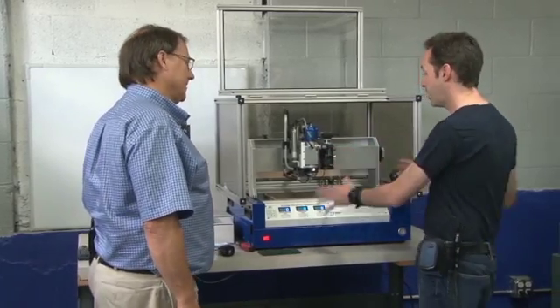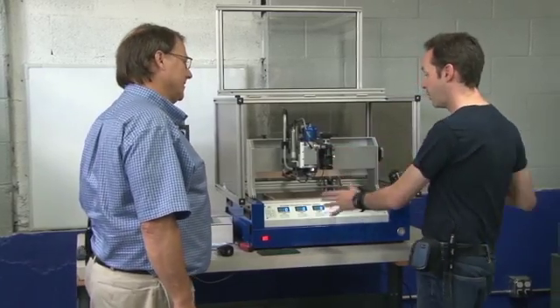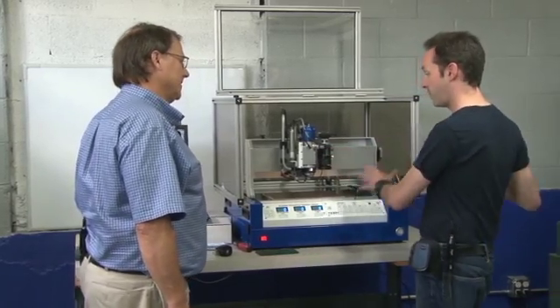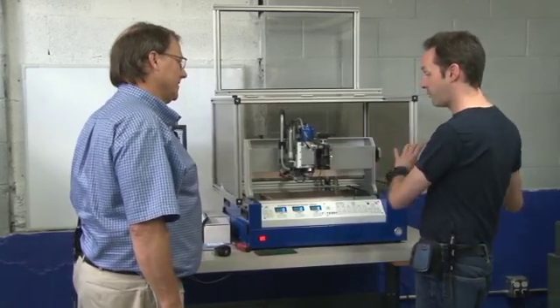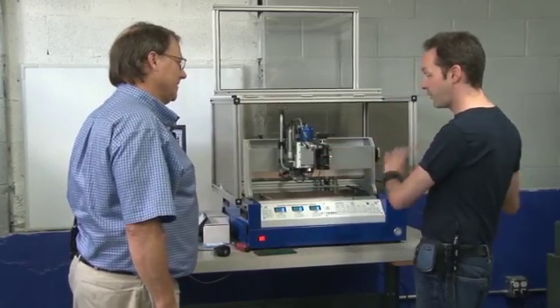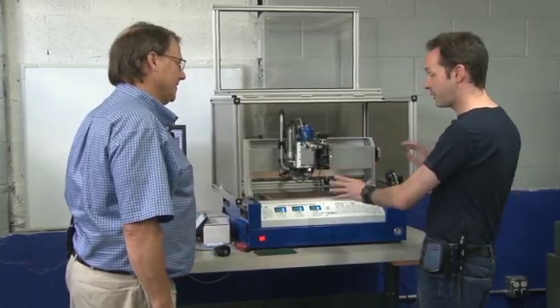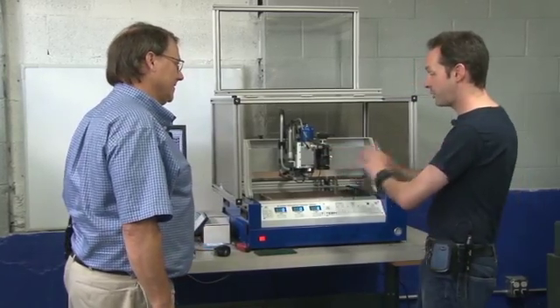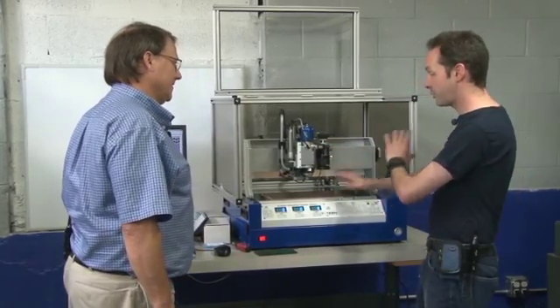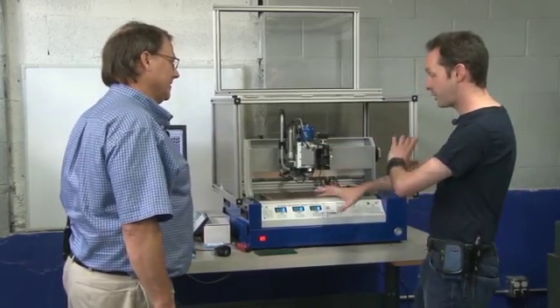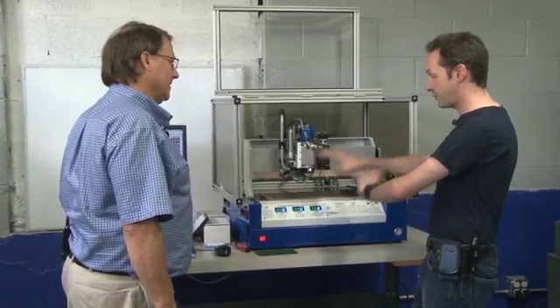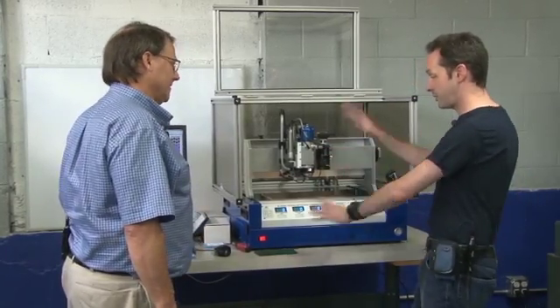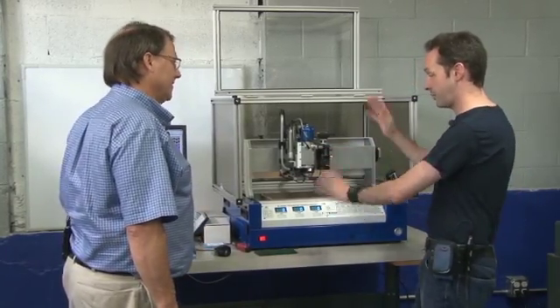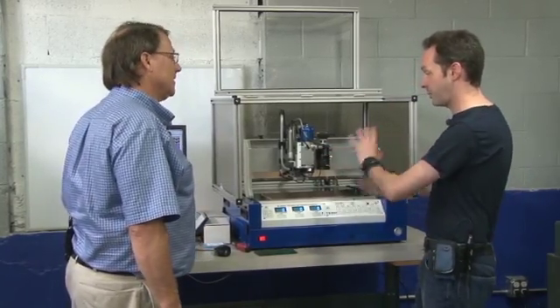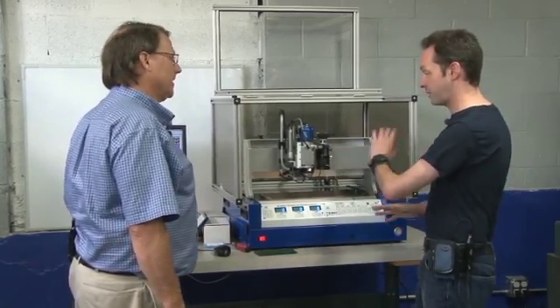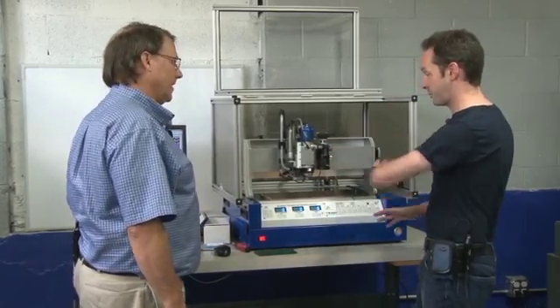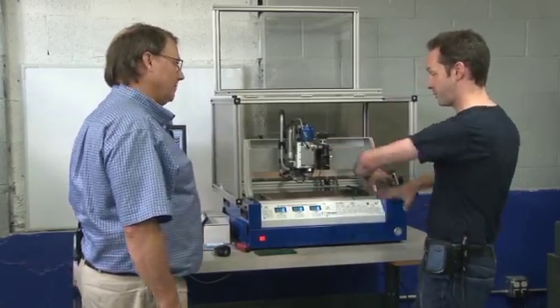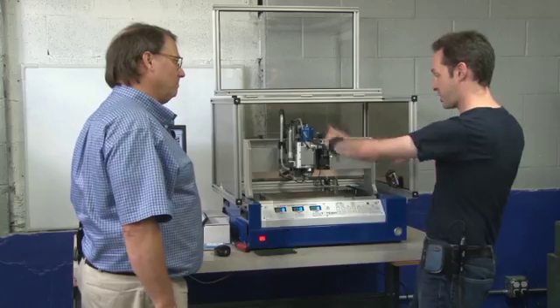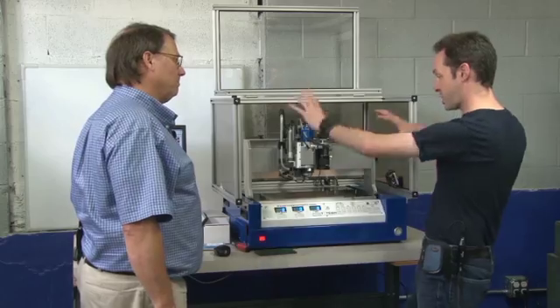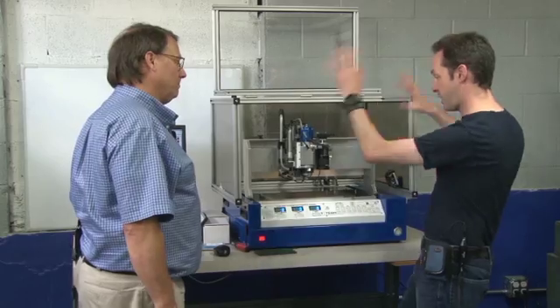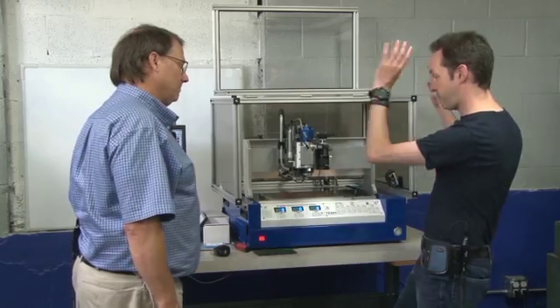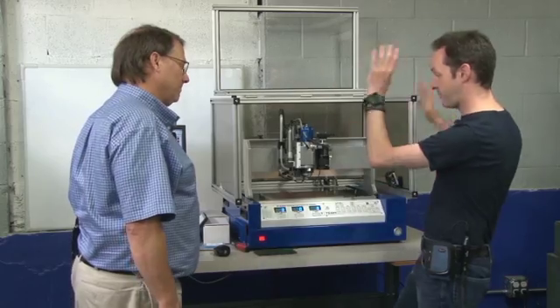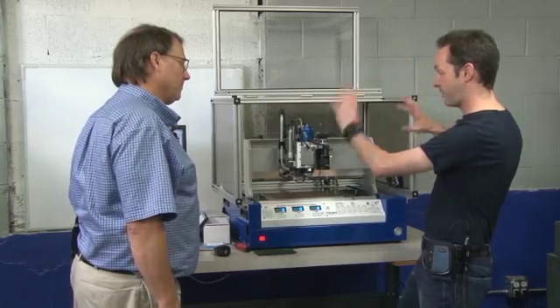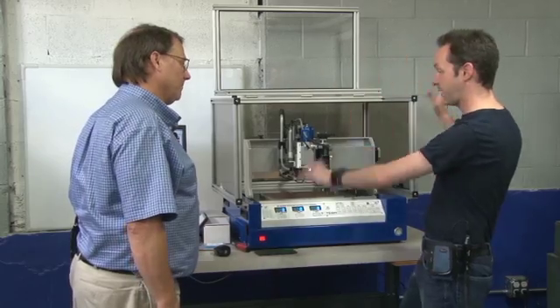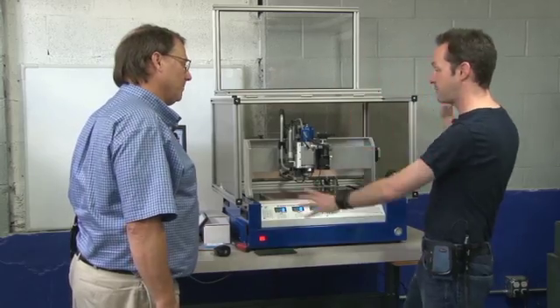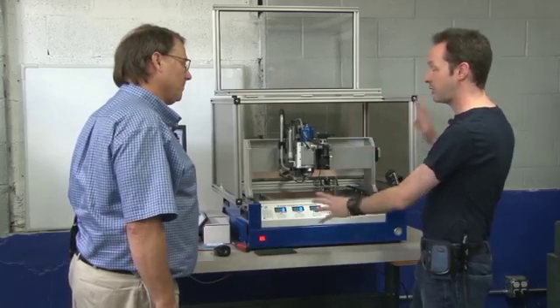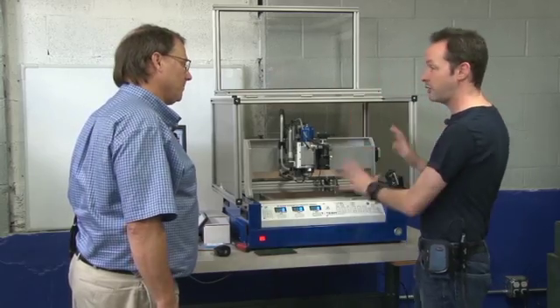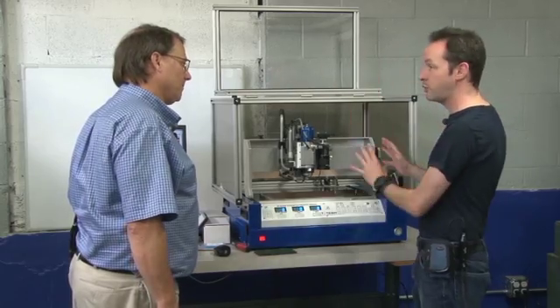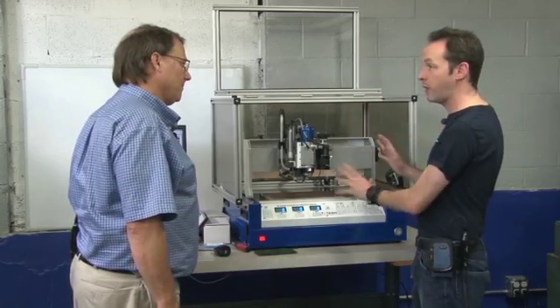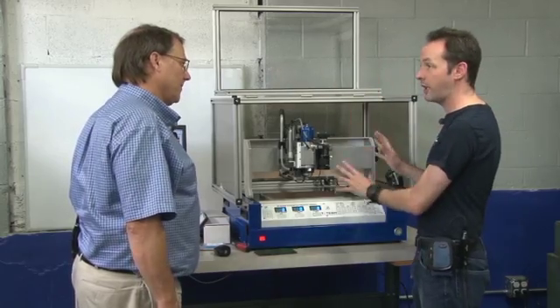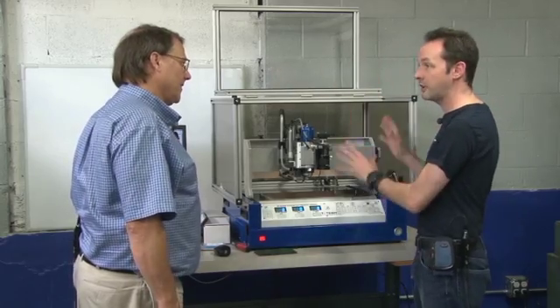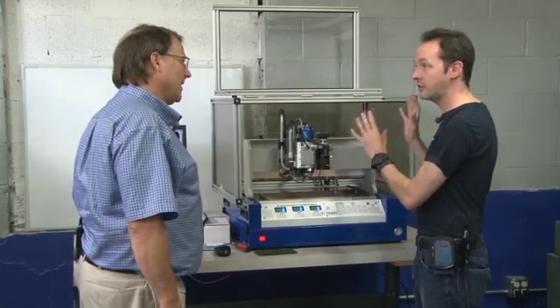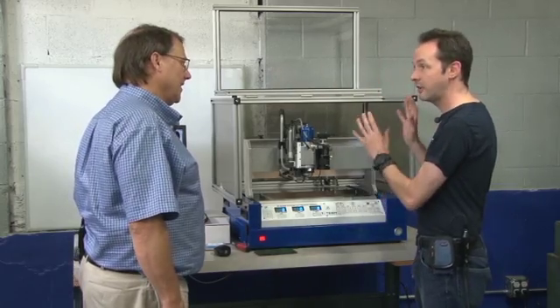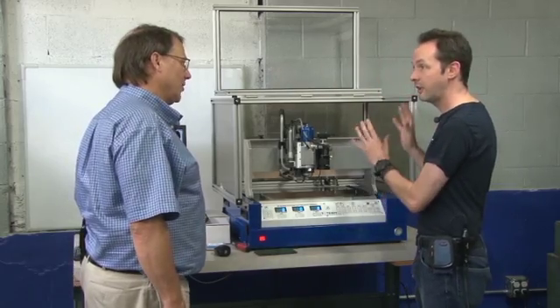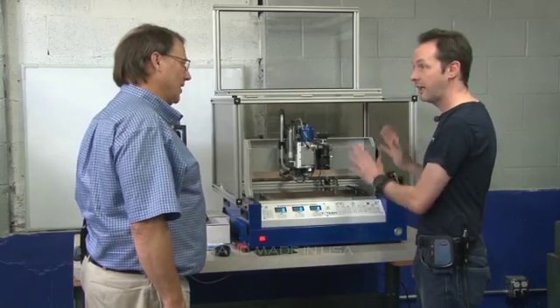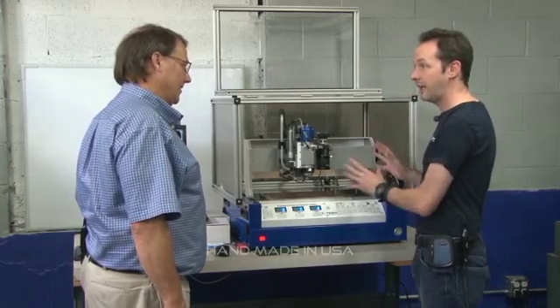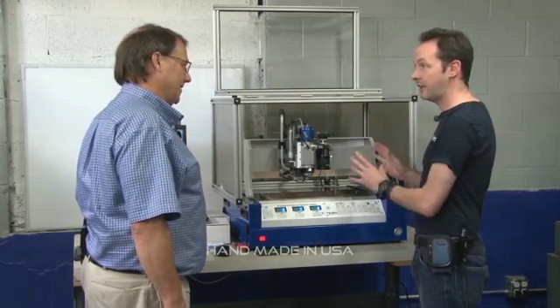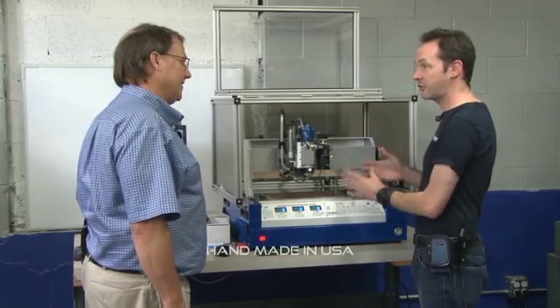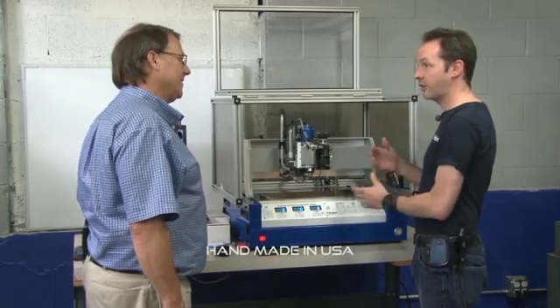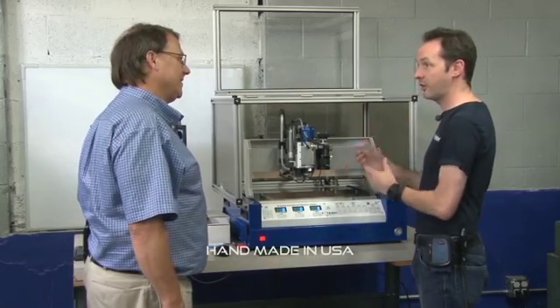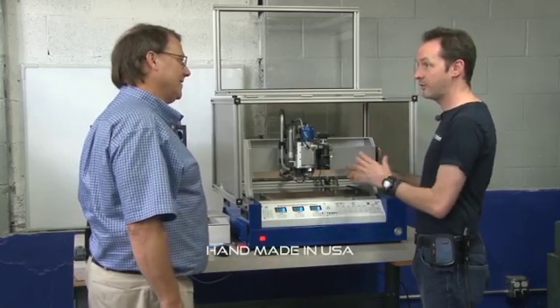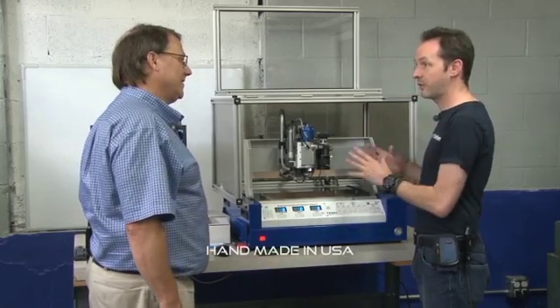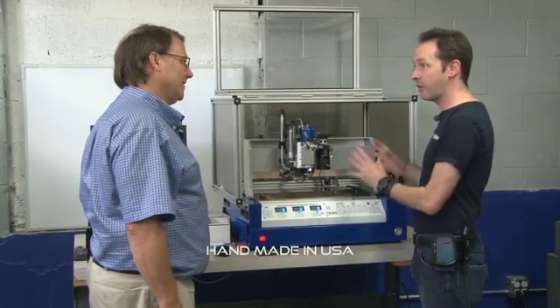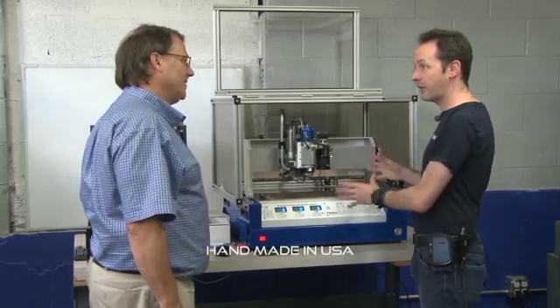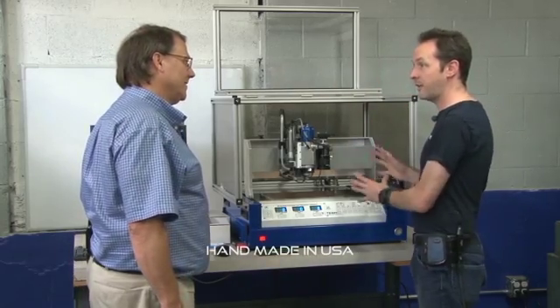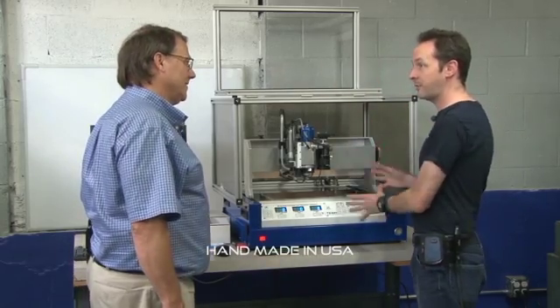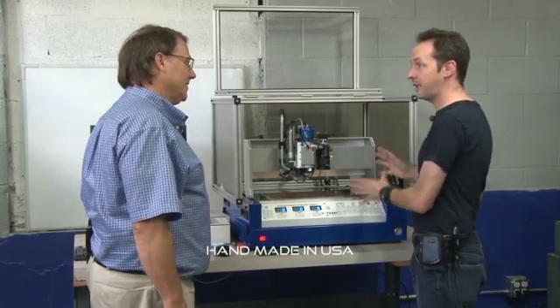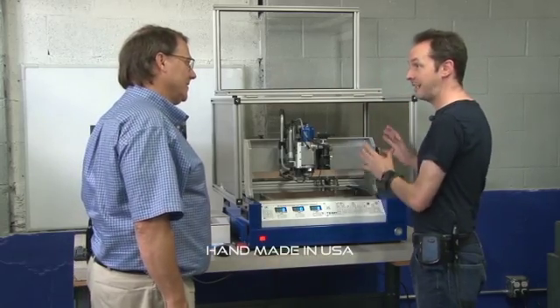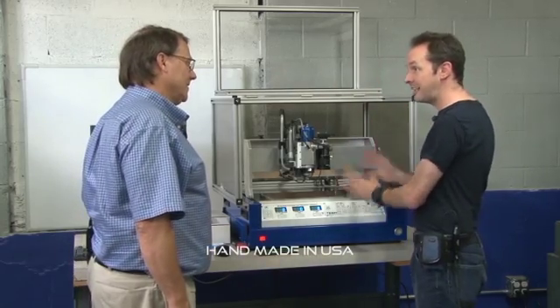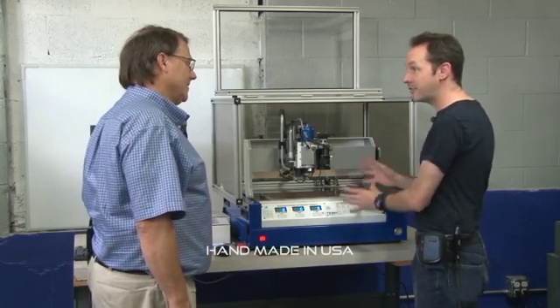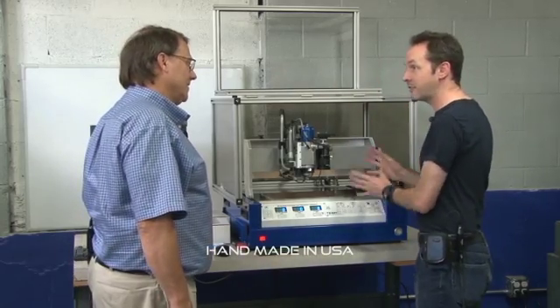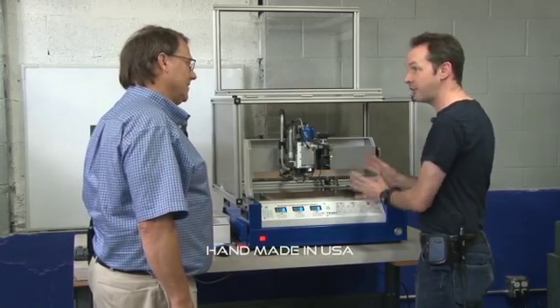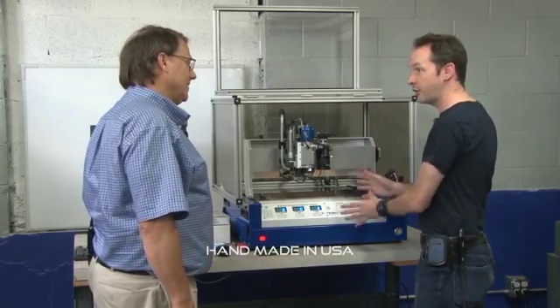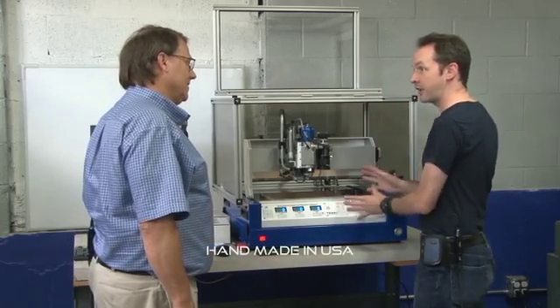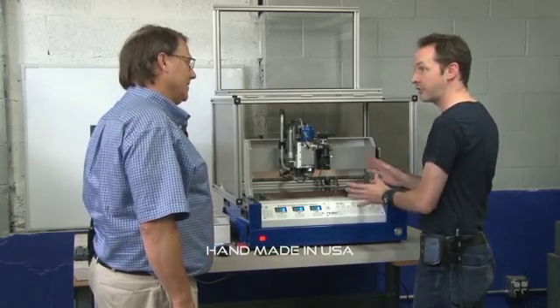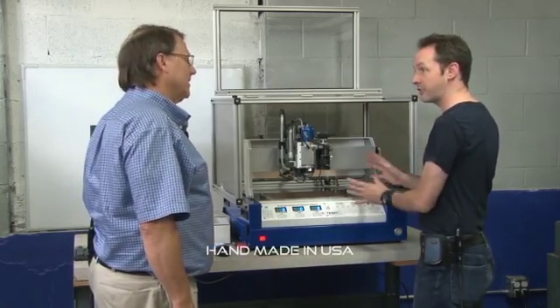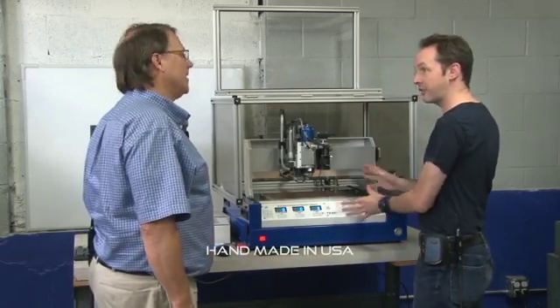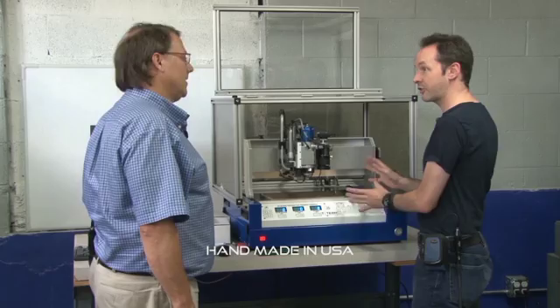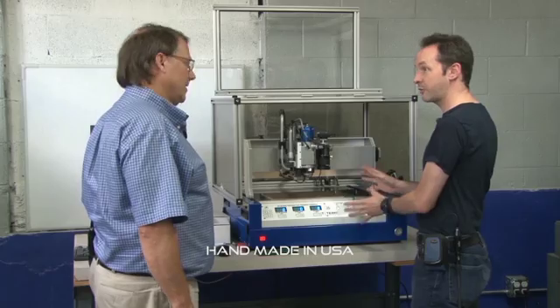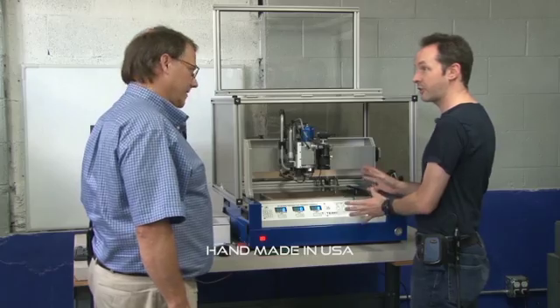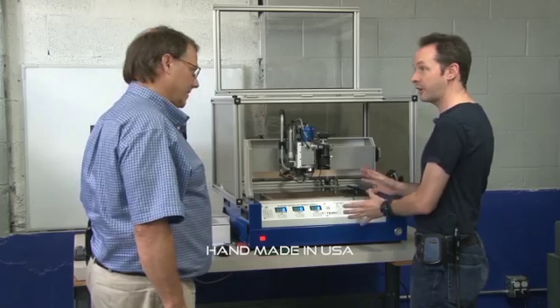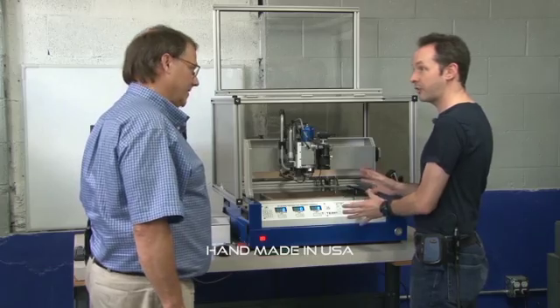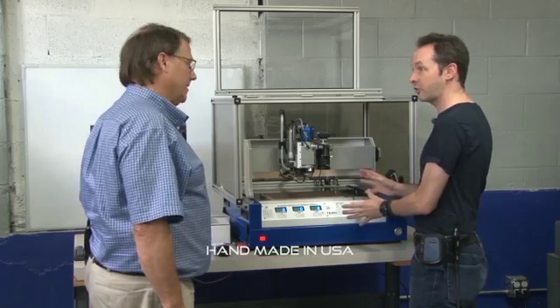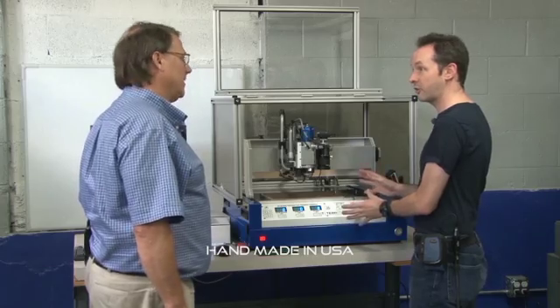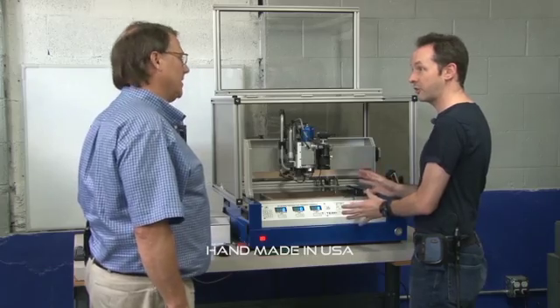What voltage, what shape and flavor do you want? They're all handmade in the US, right out of Georgia.